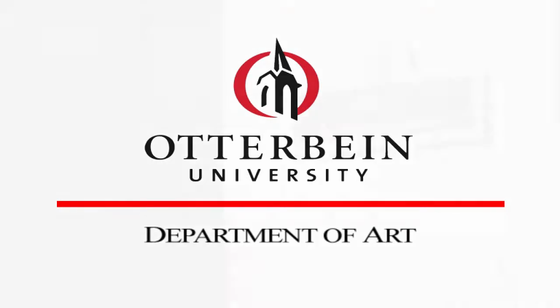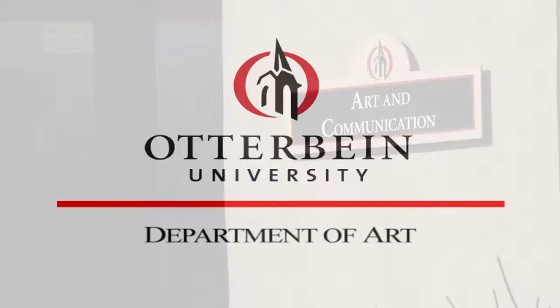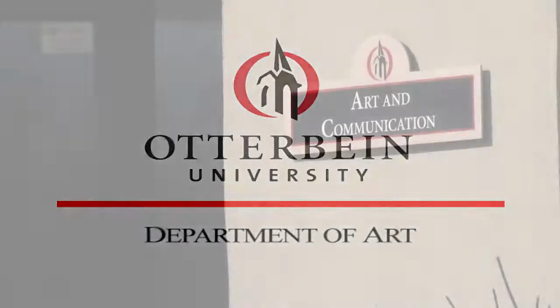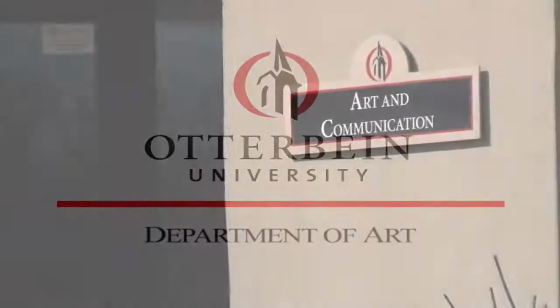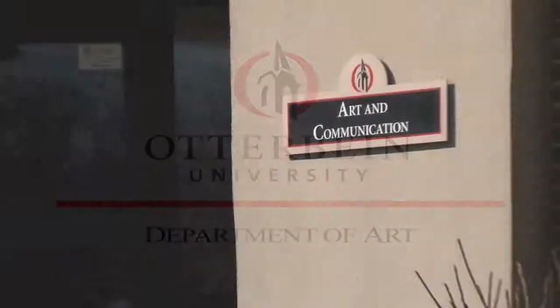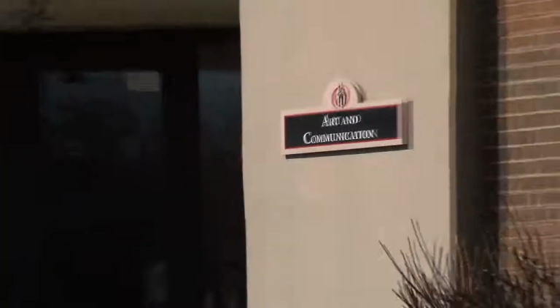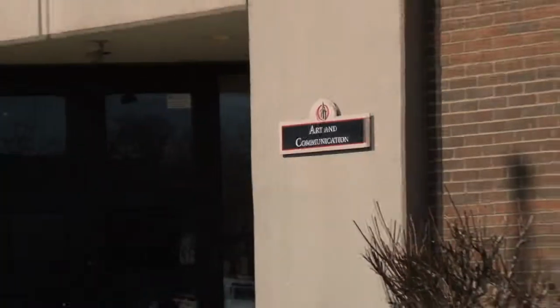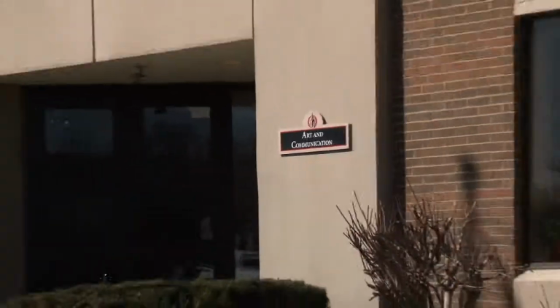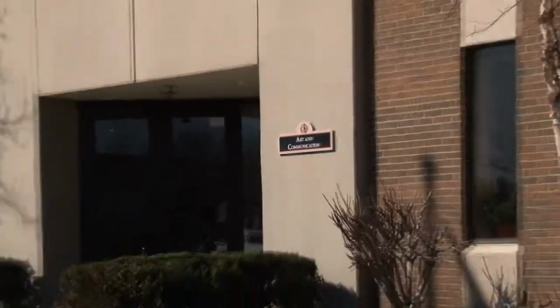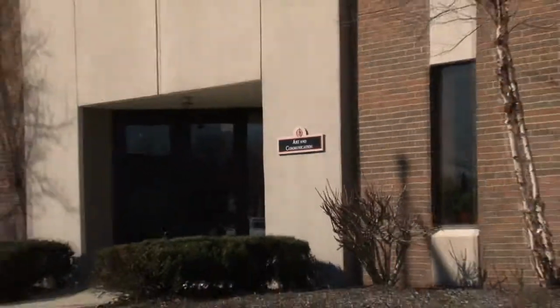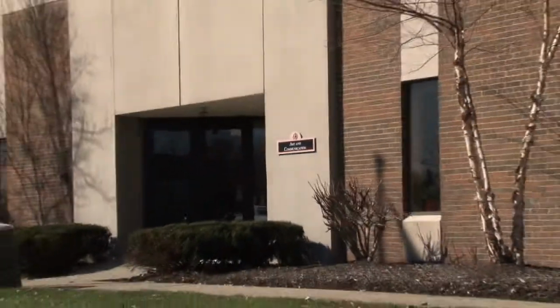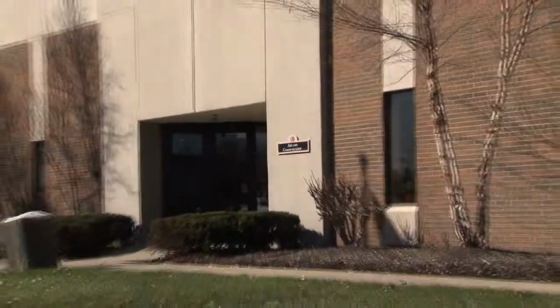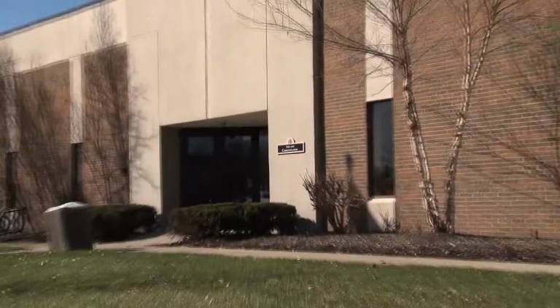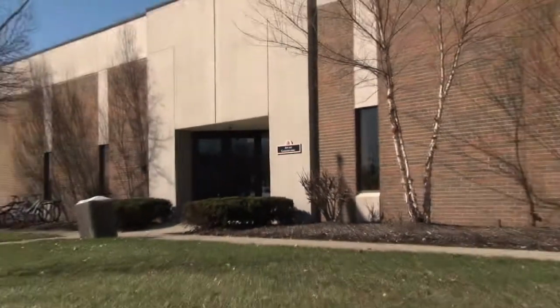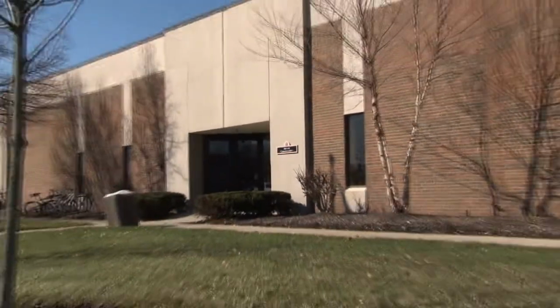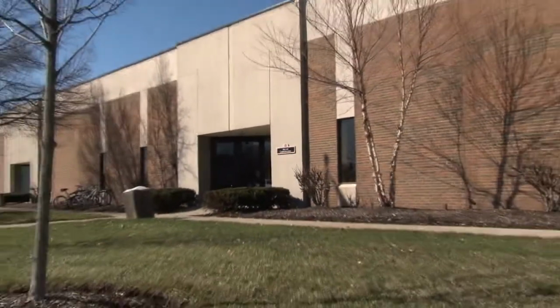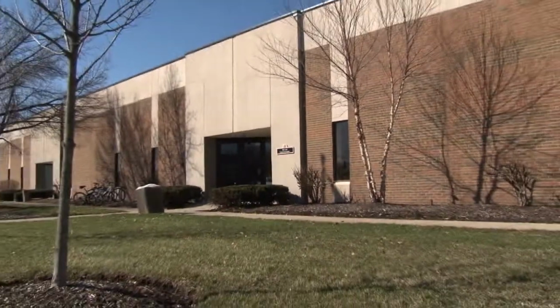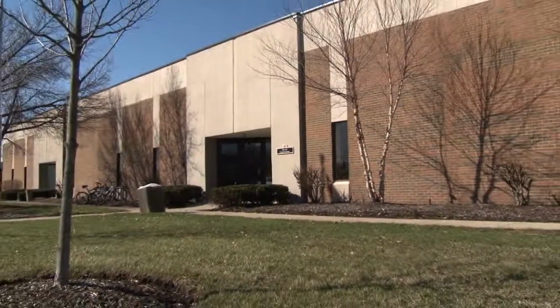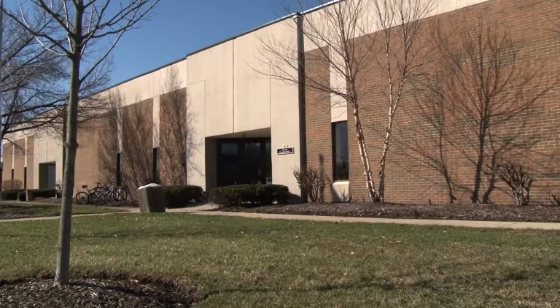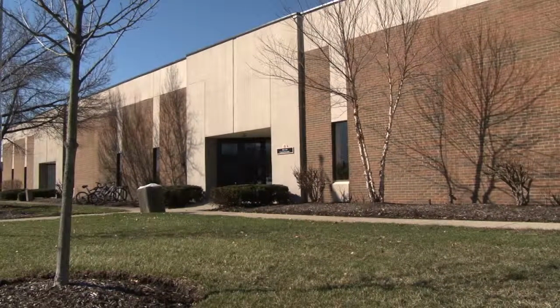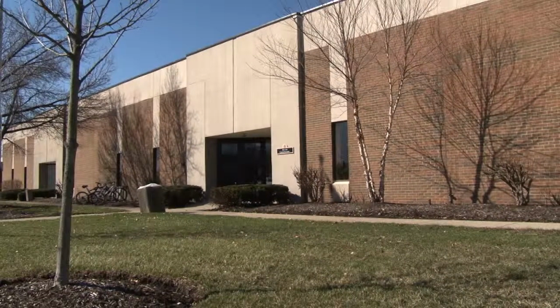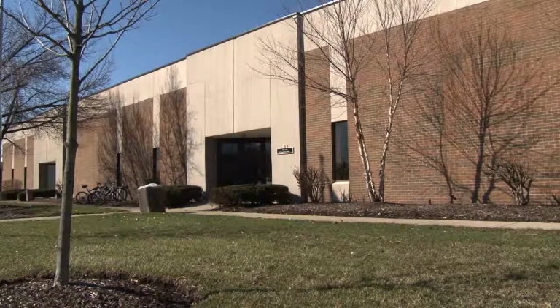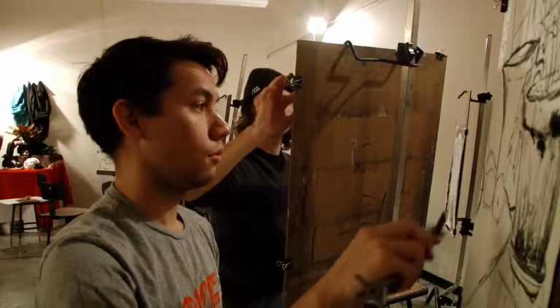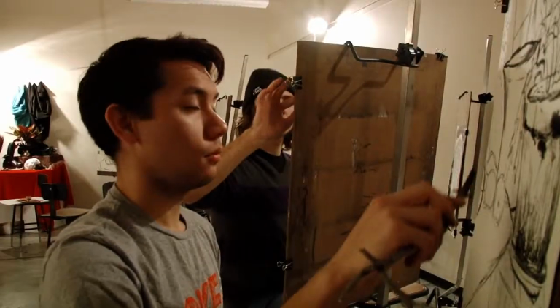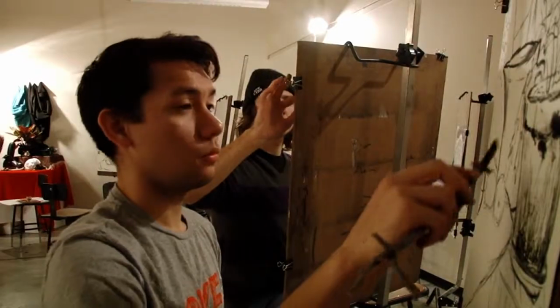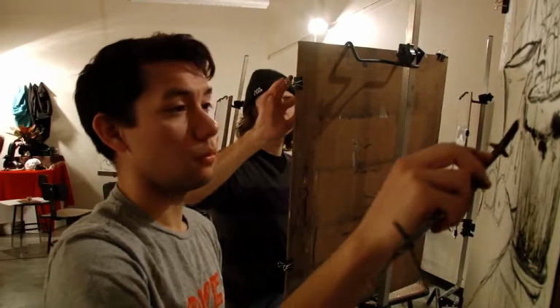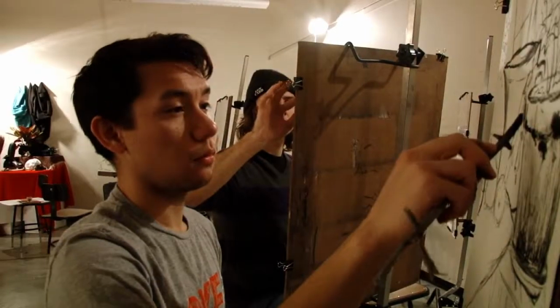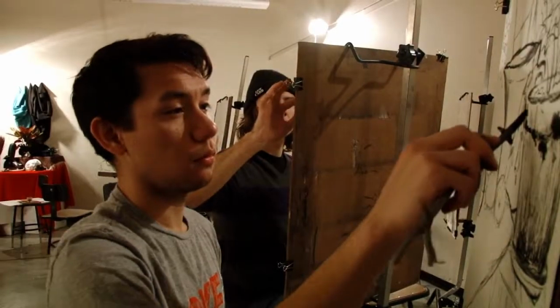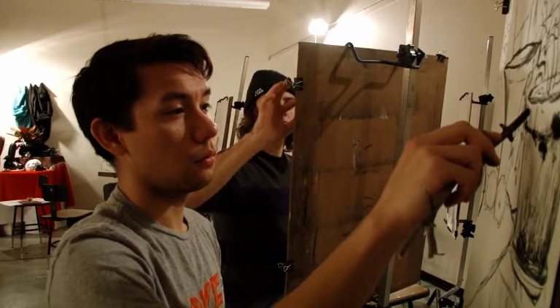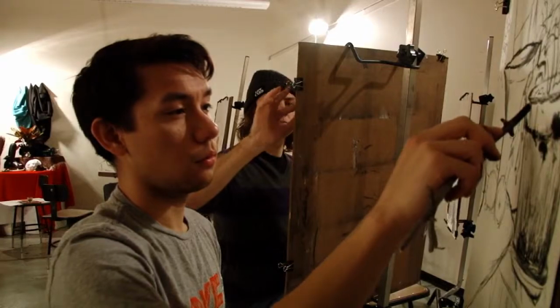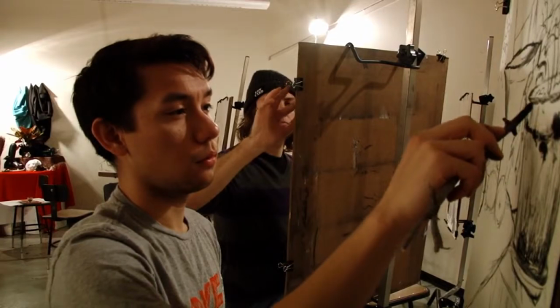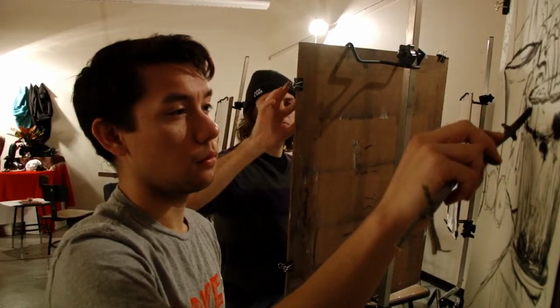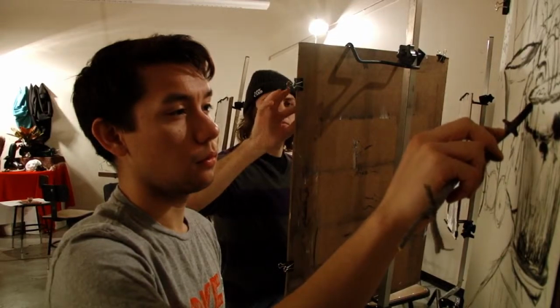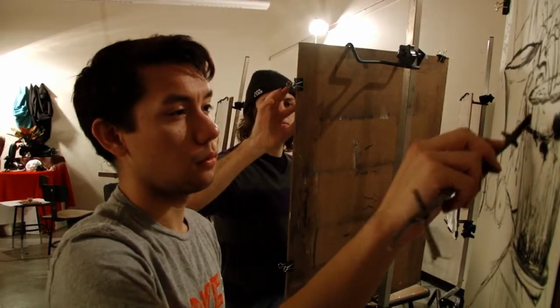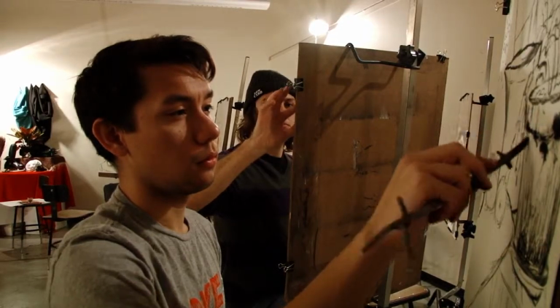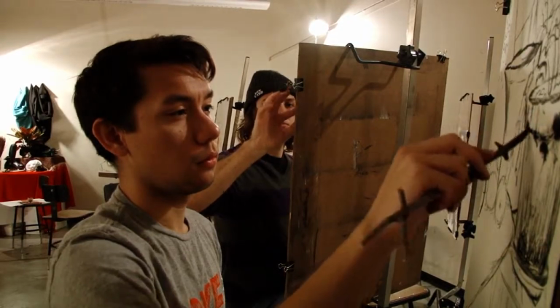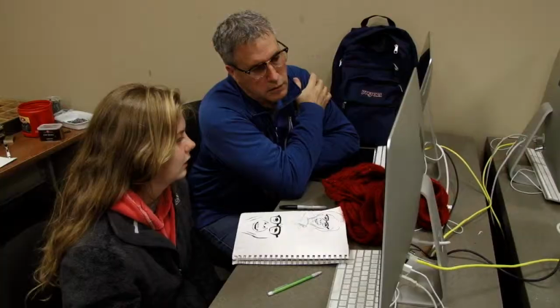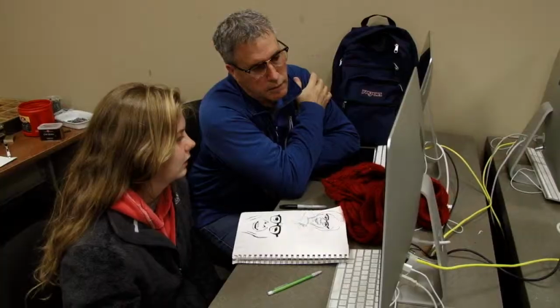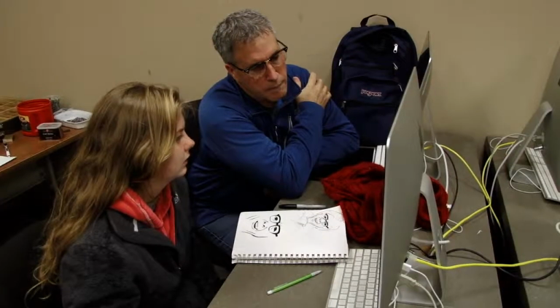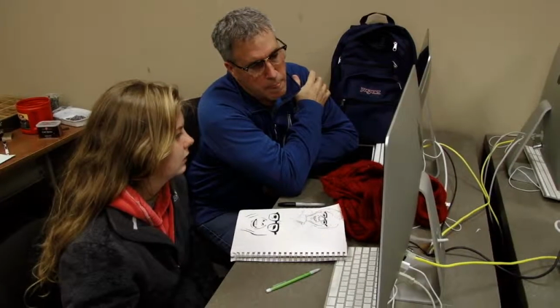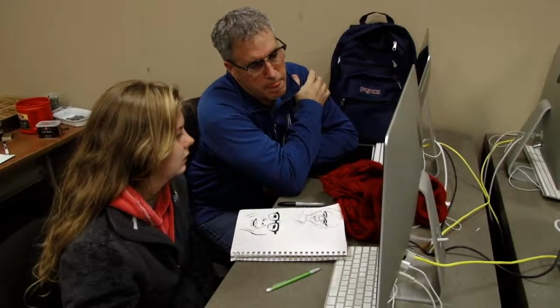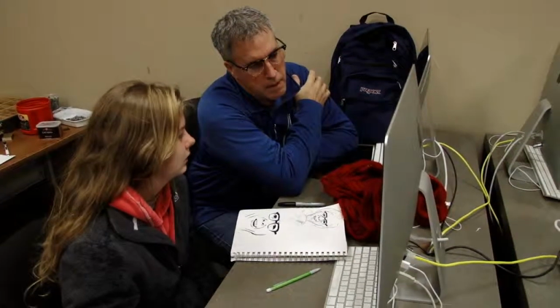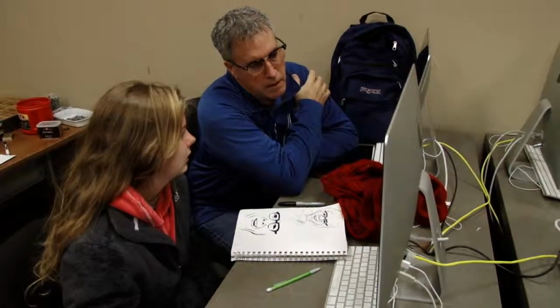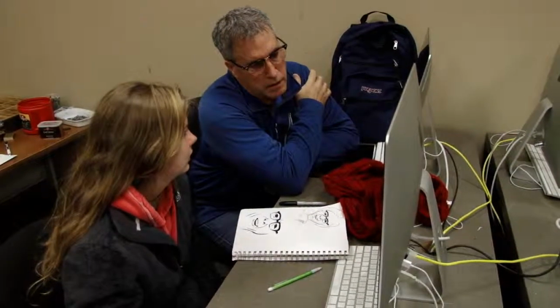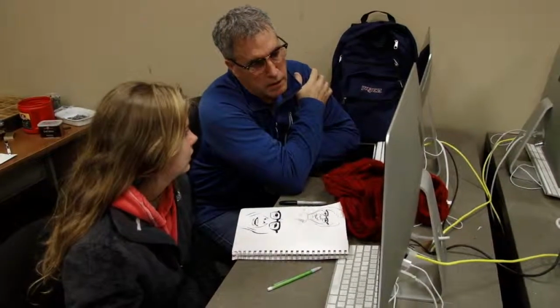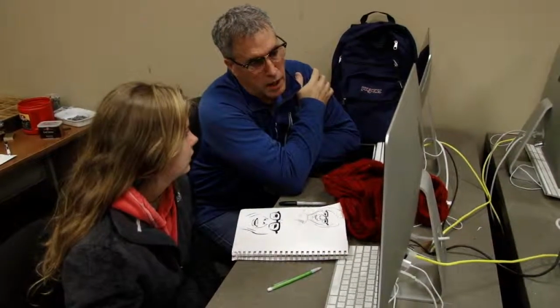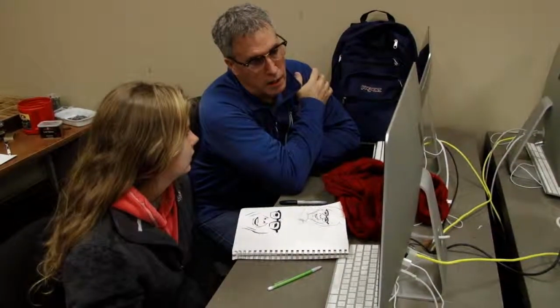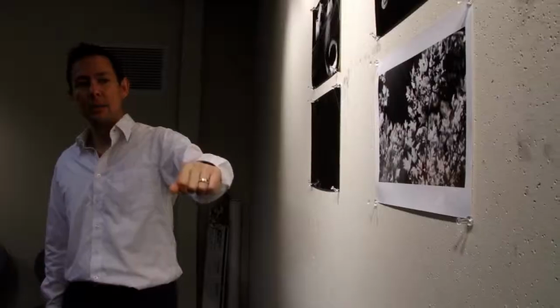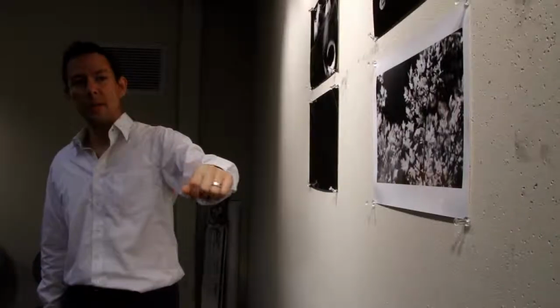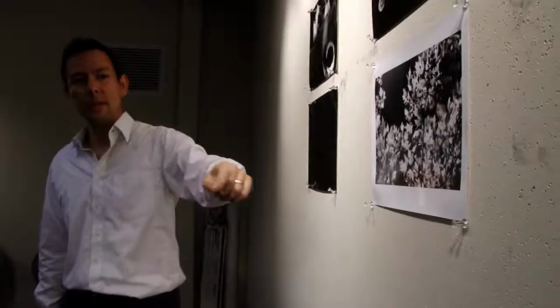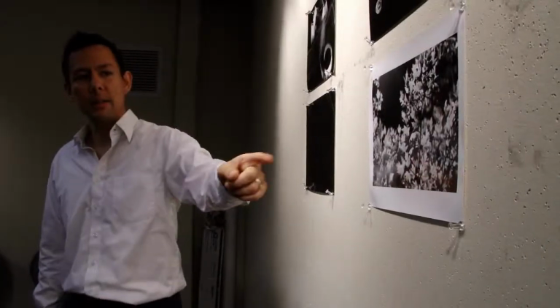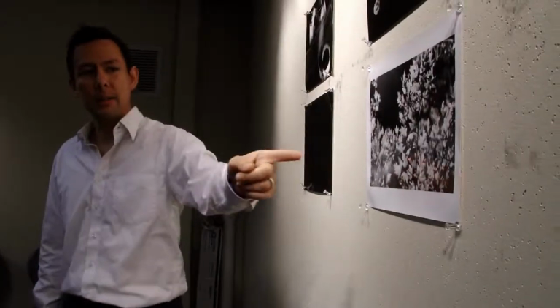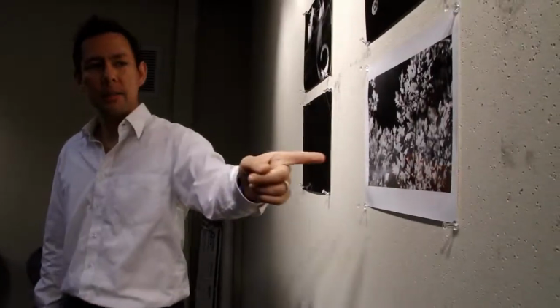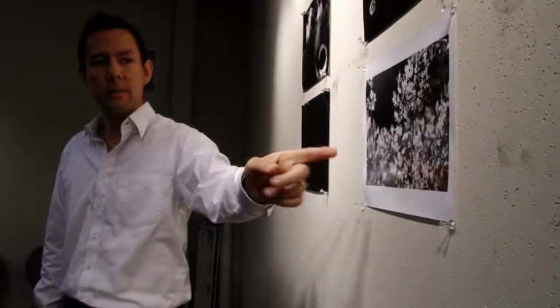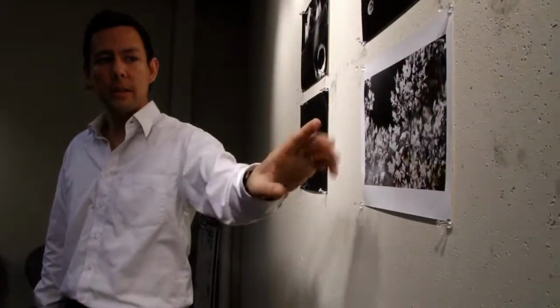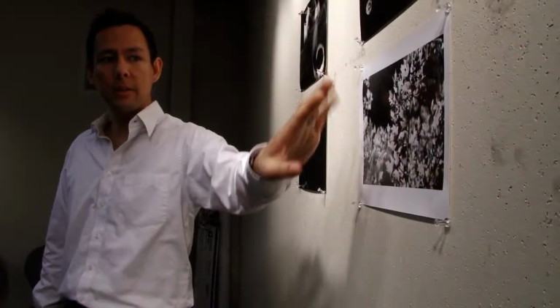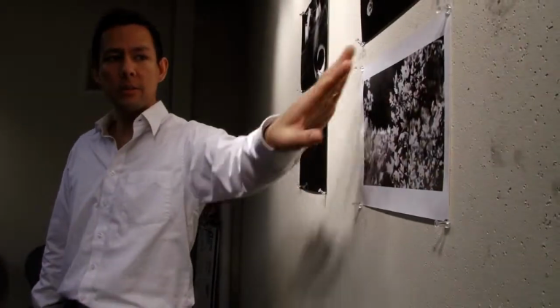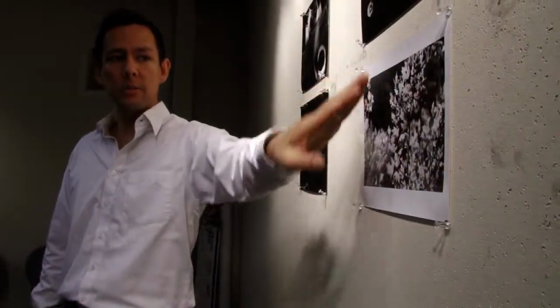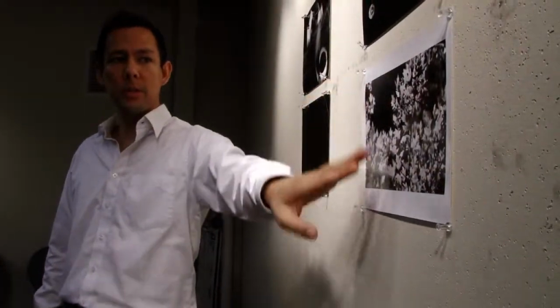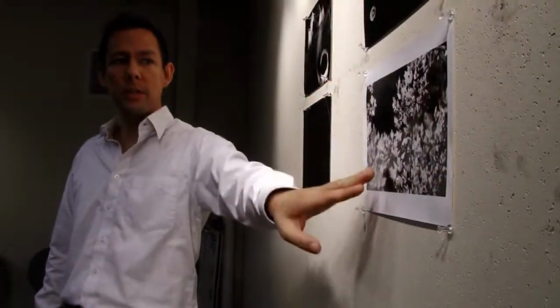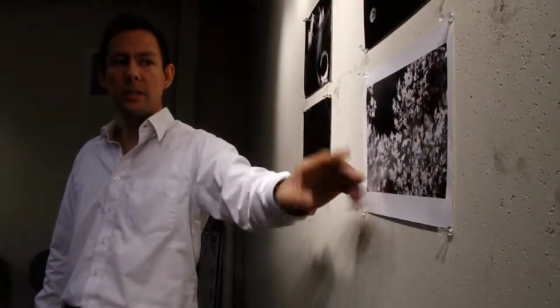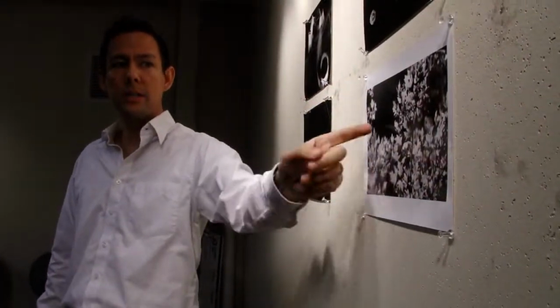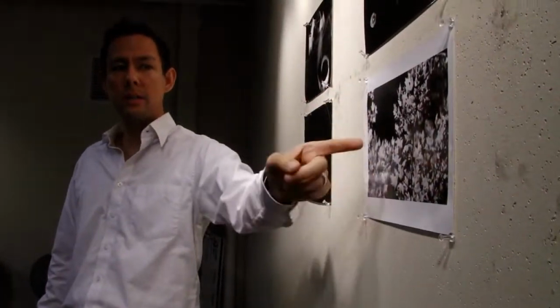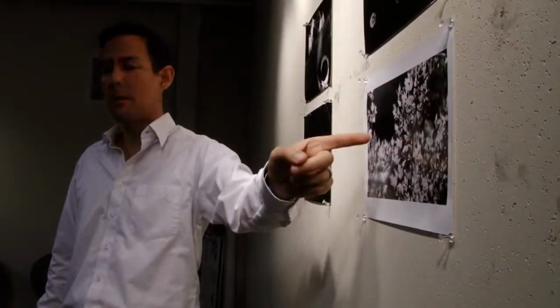Why study art at Otterbein? At Otterbein University, you will take courses in your major during your first semester.